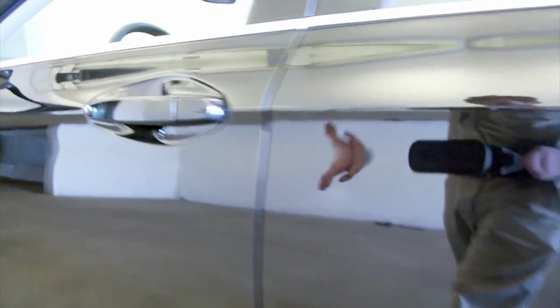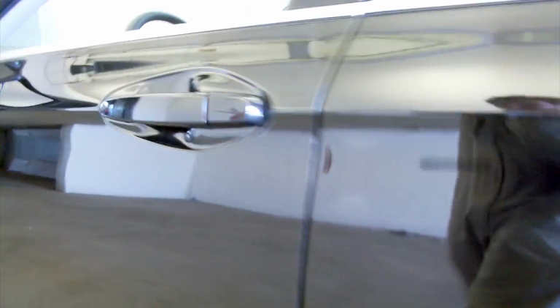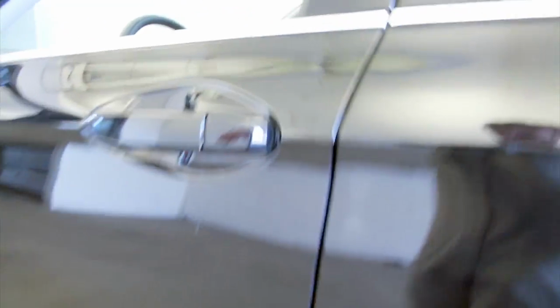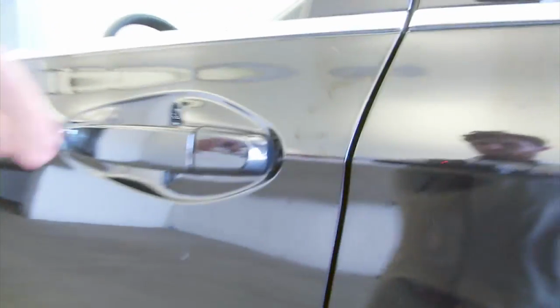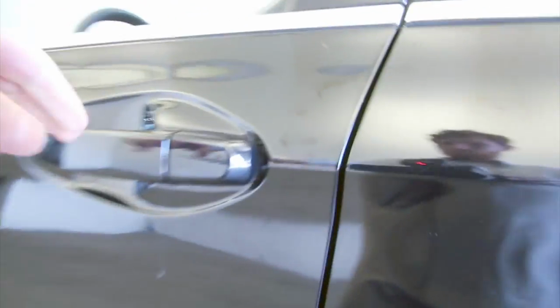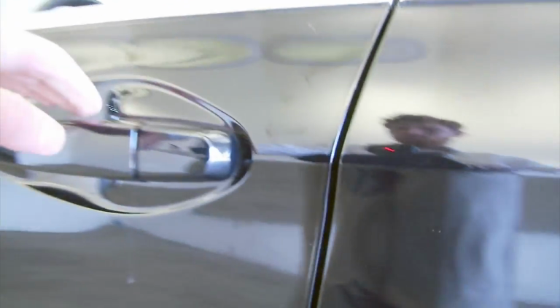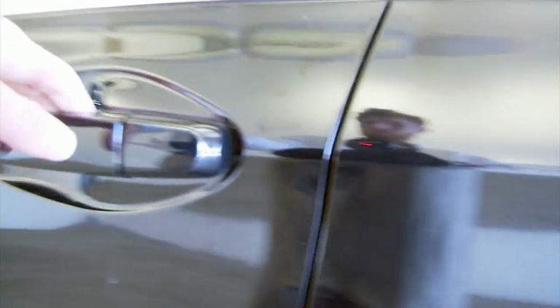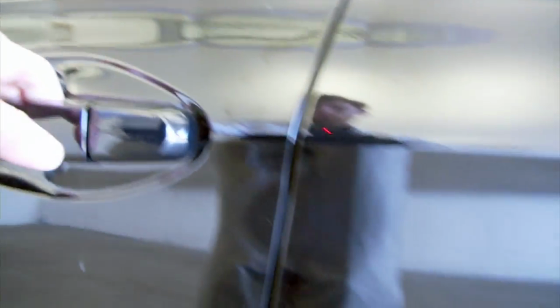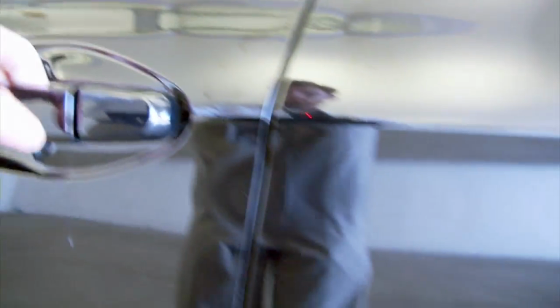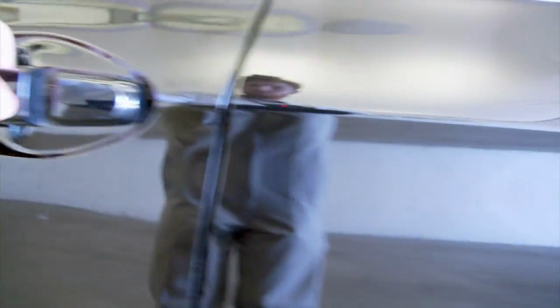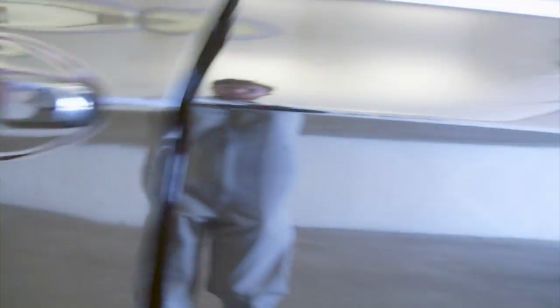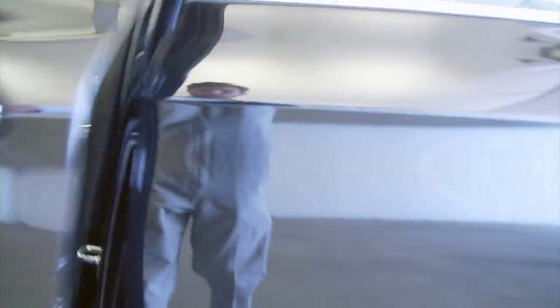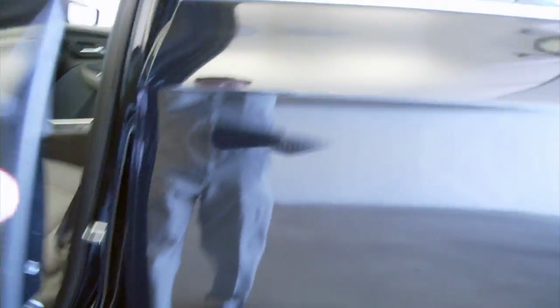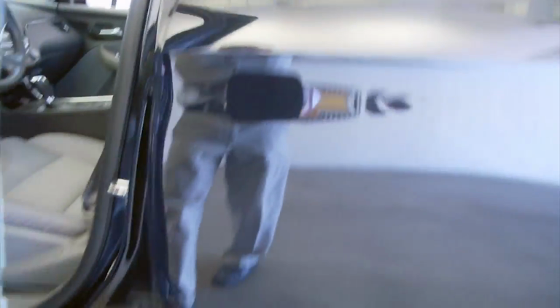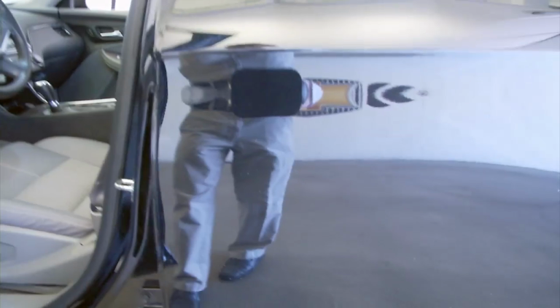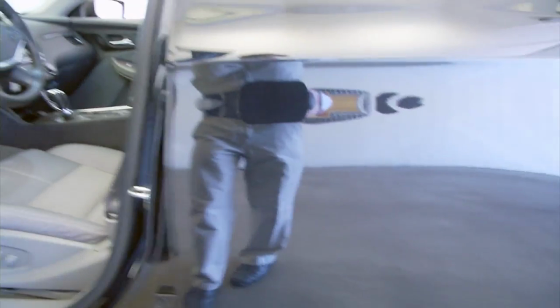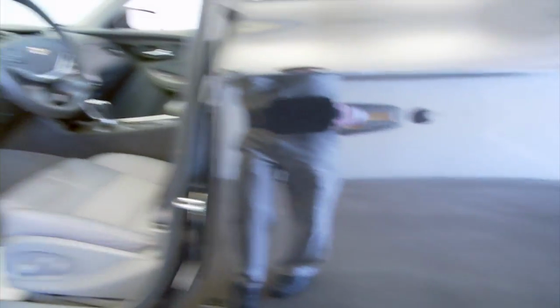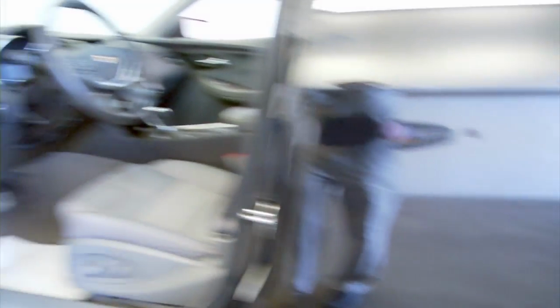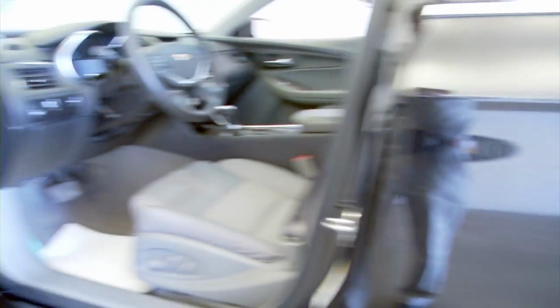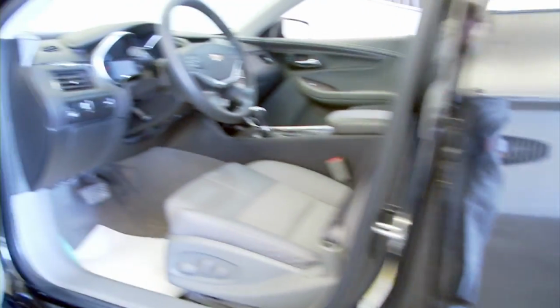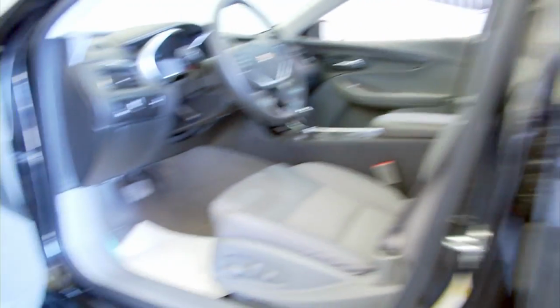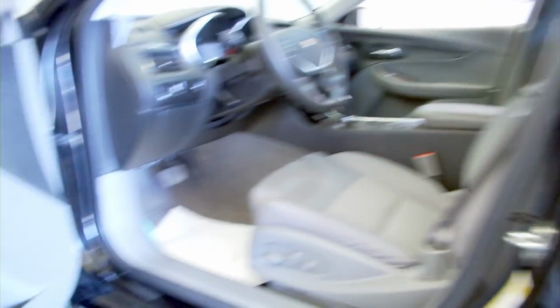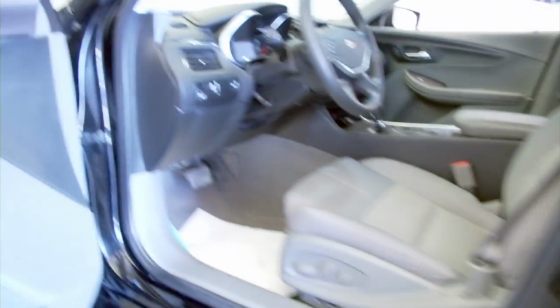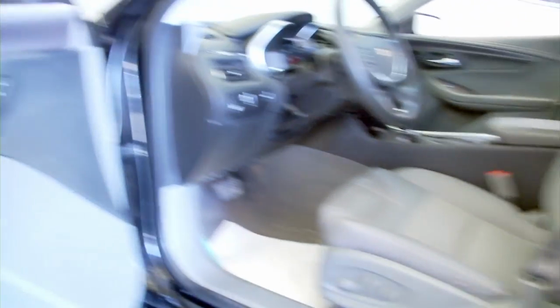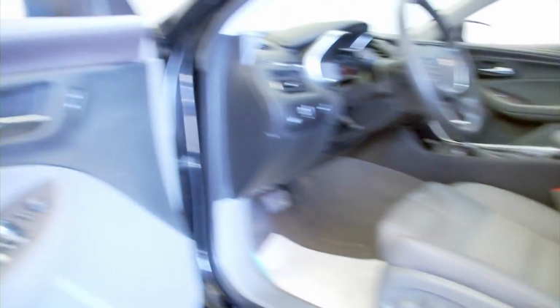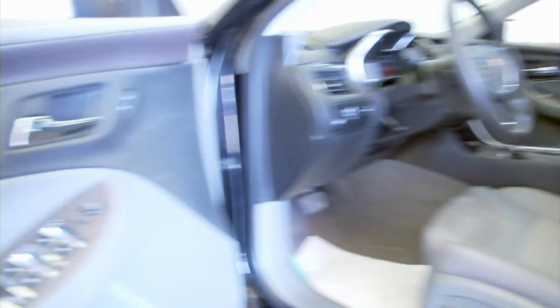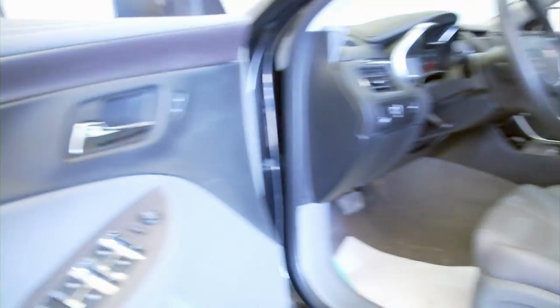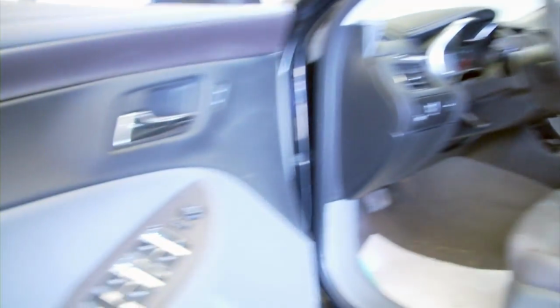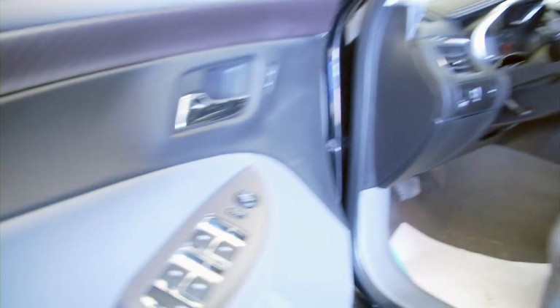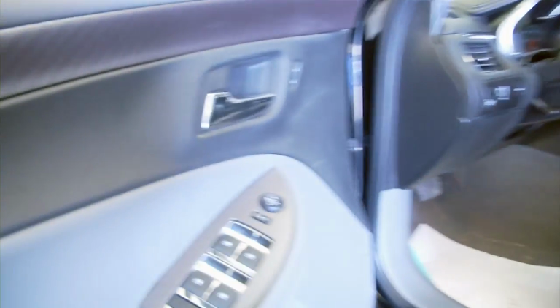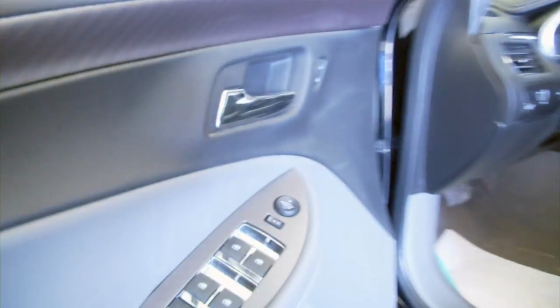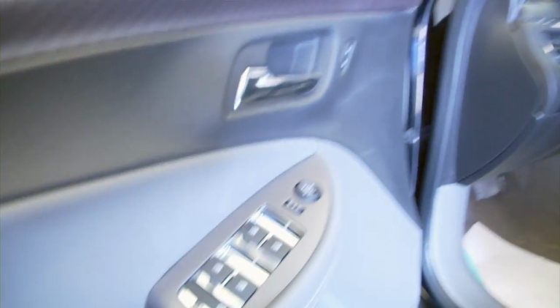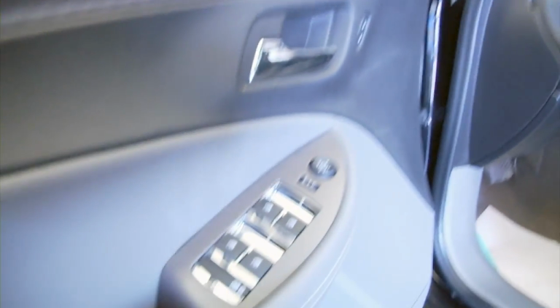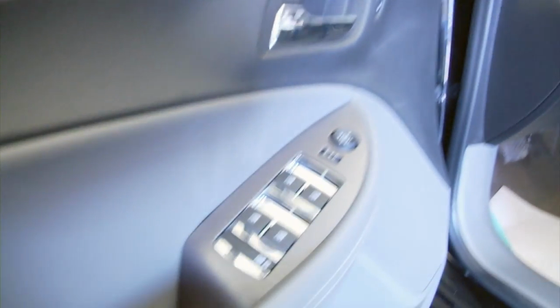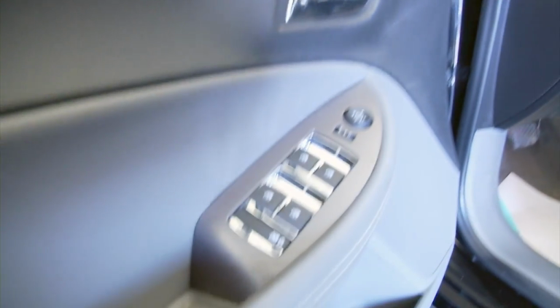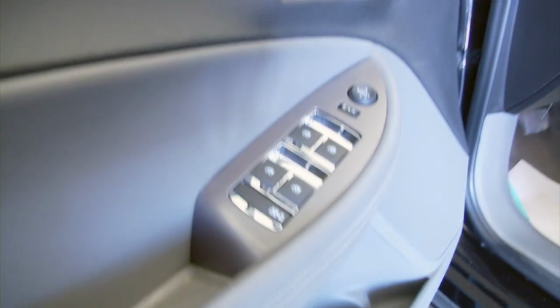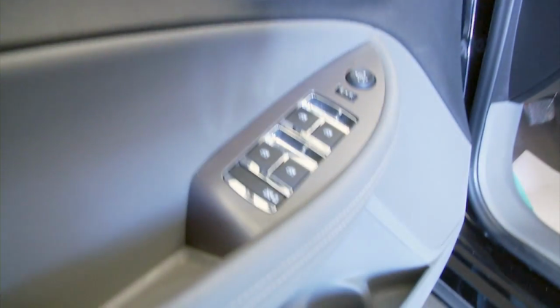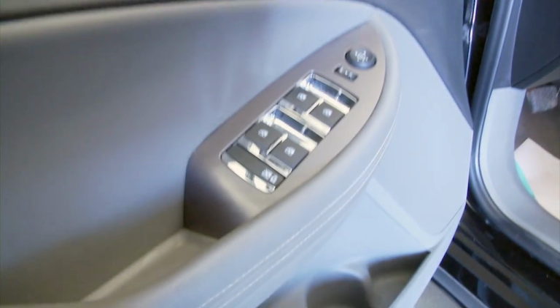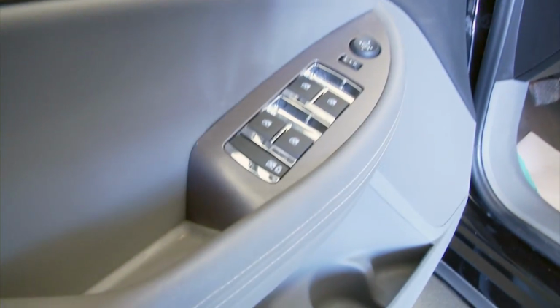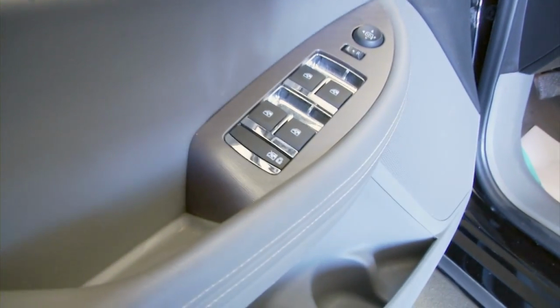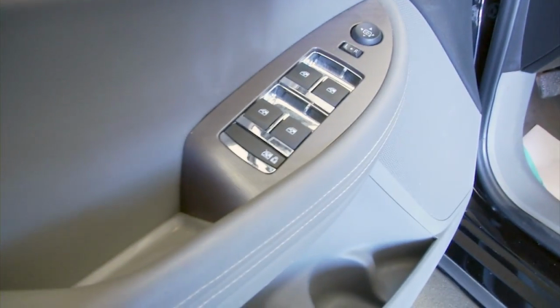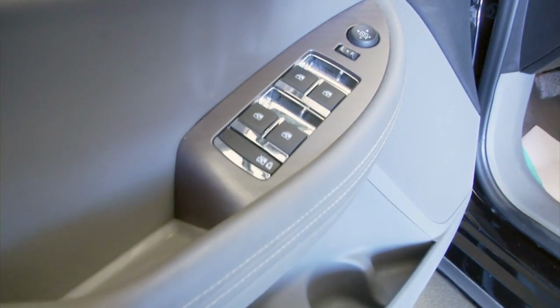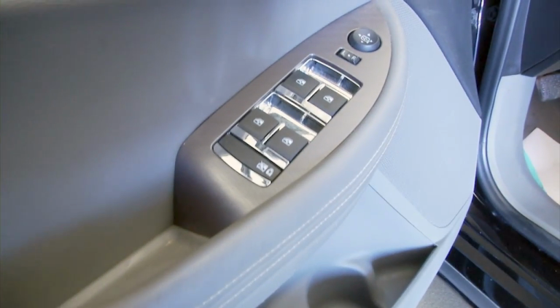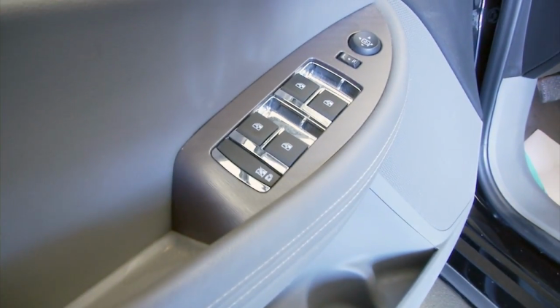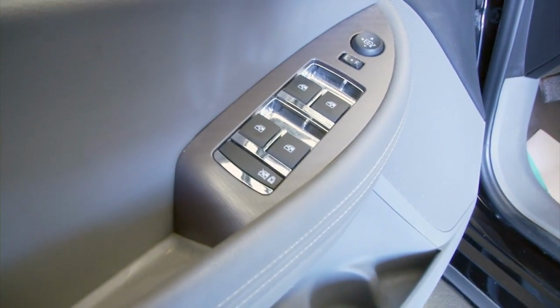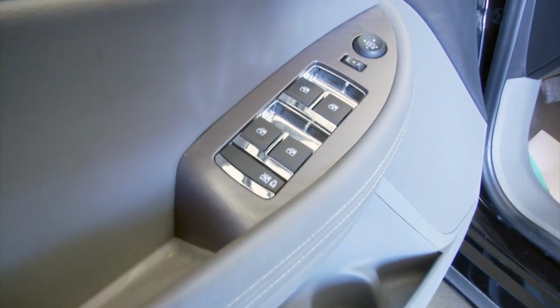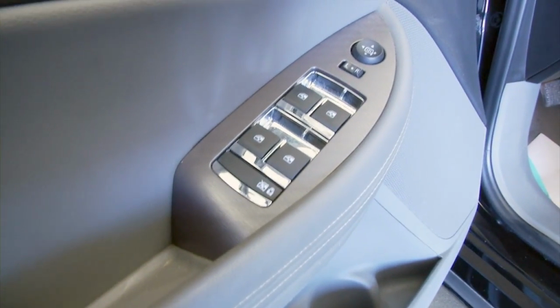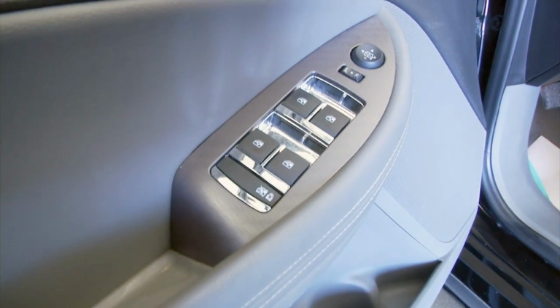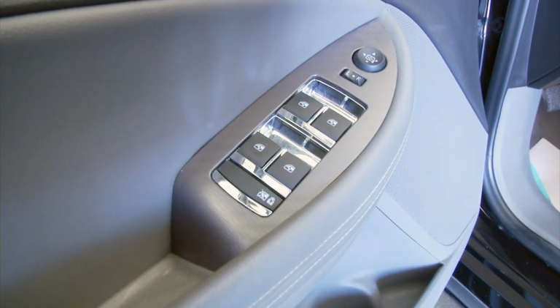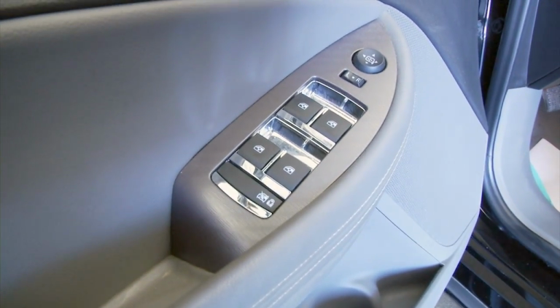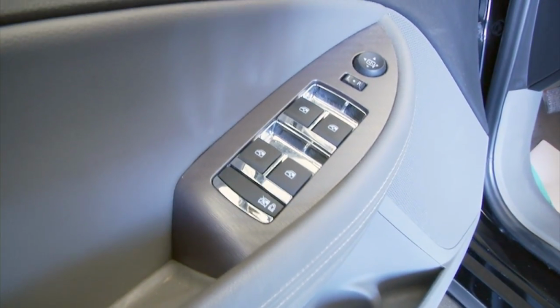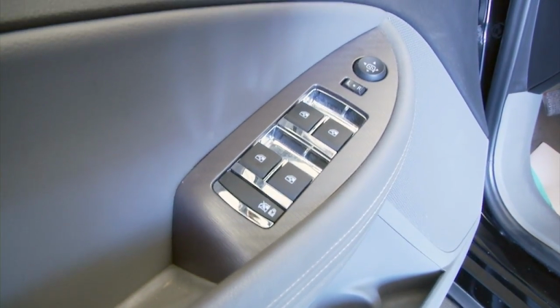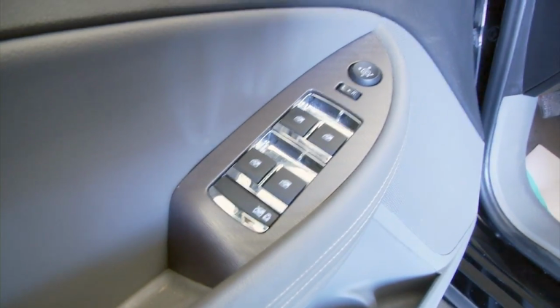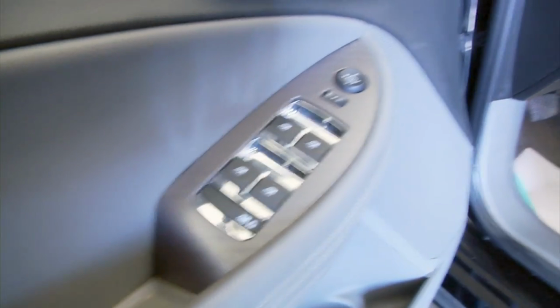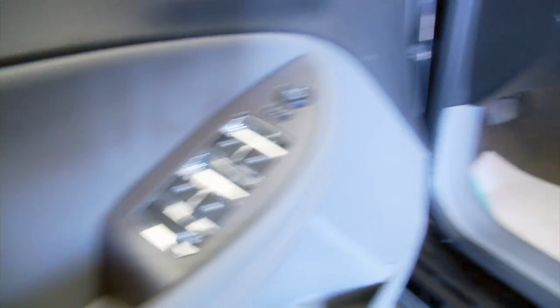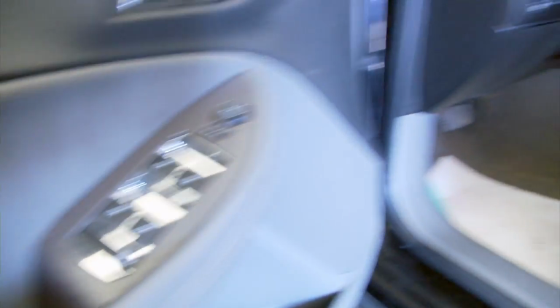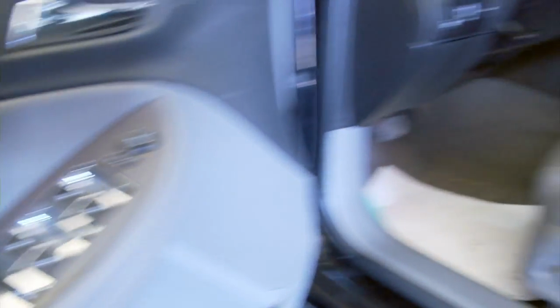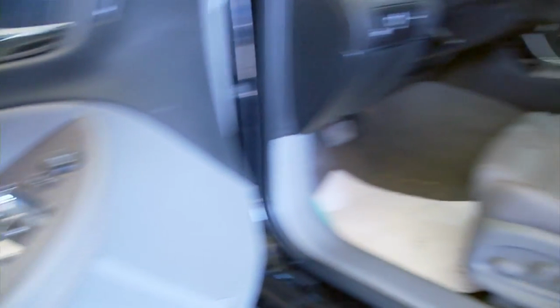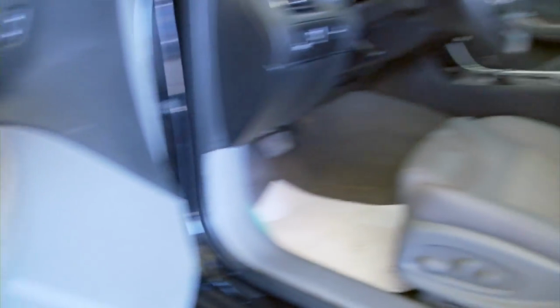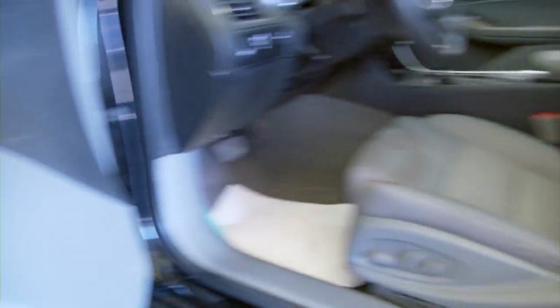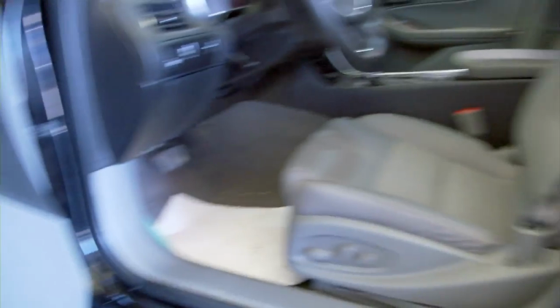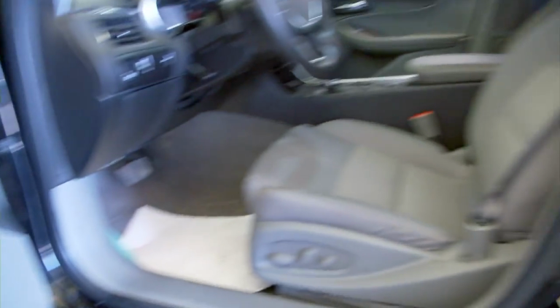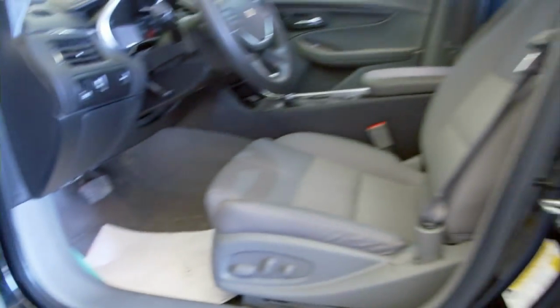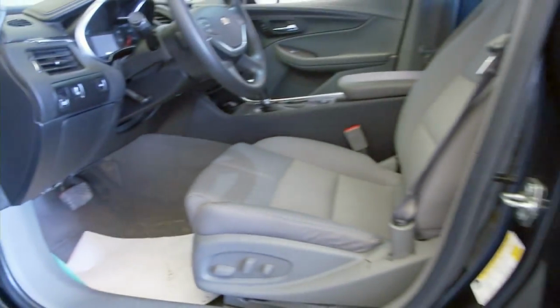Make our way up front. Power windows, power locks, power mirrors, power seat adjustment.